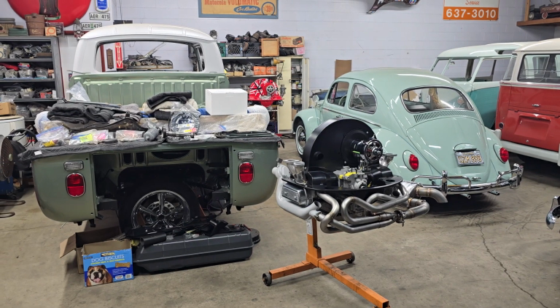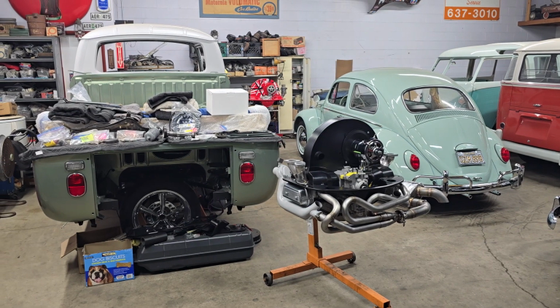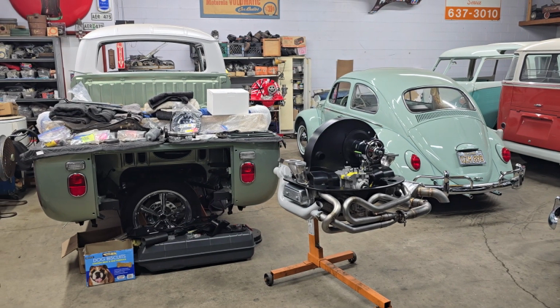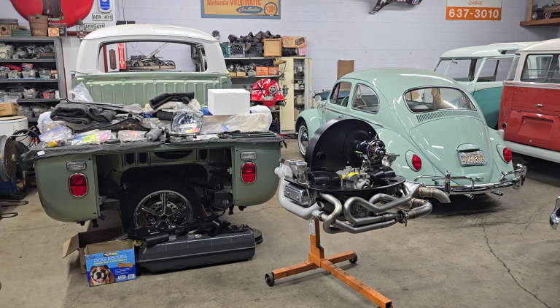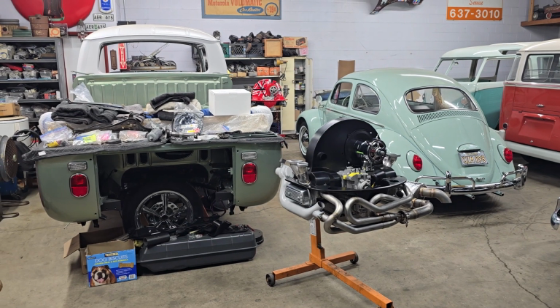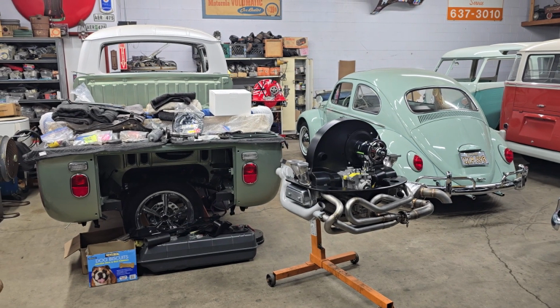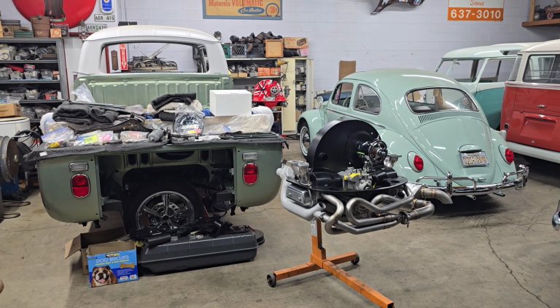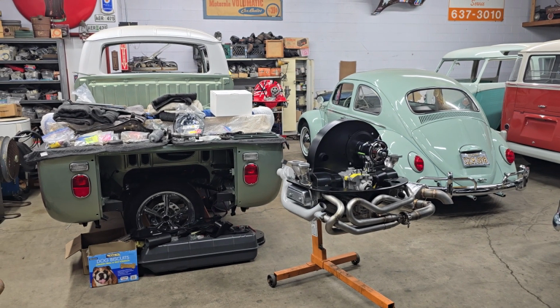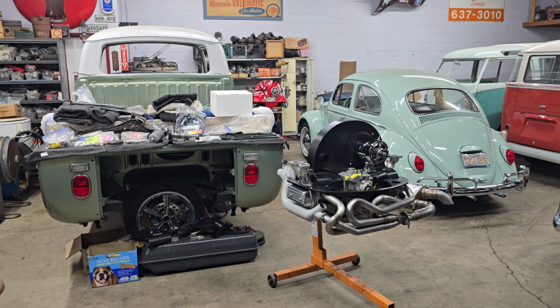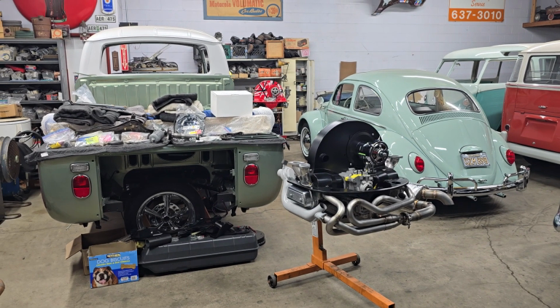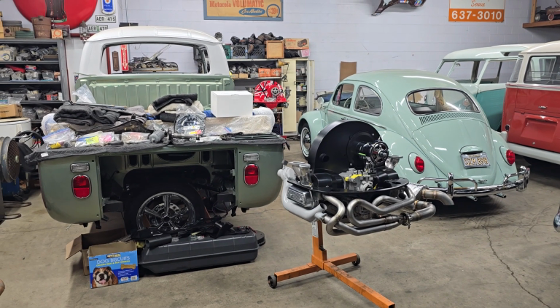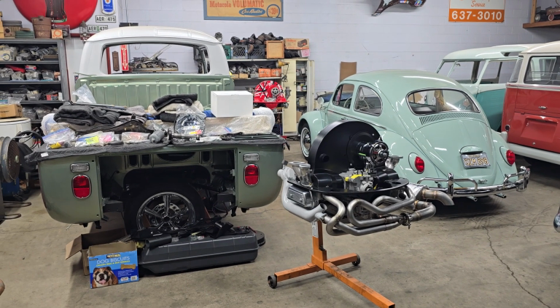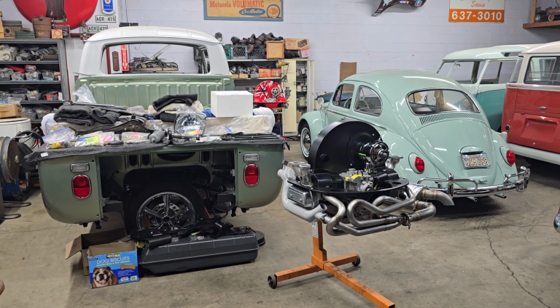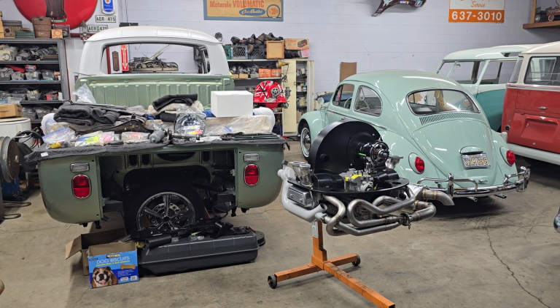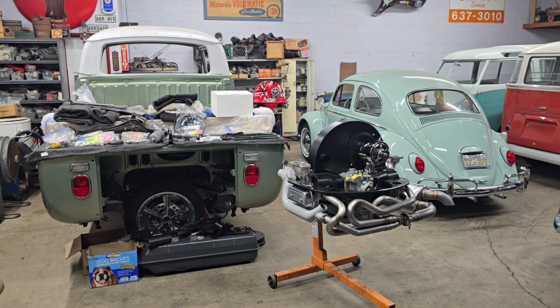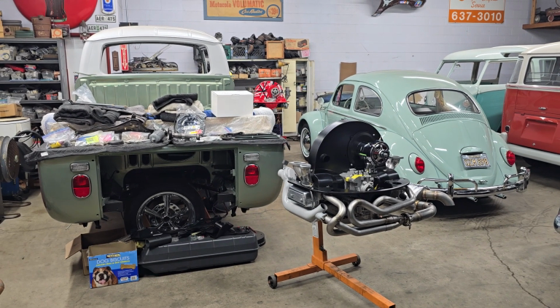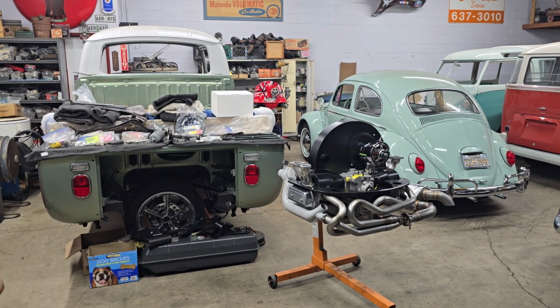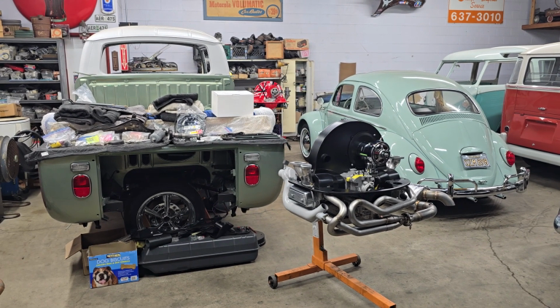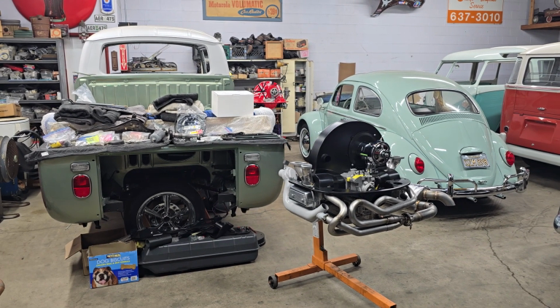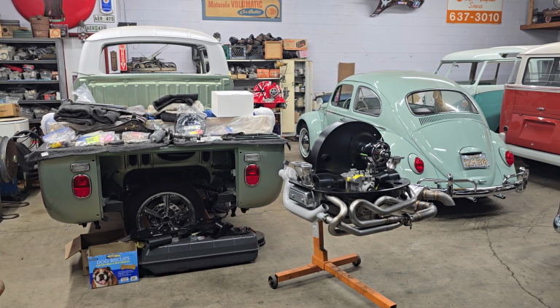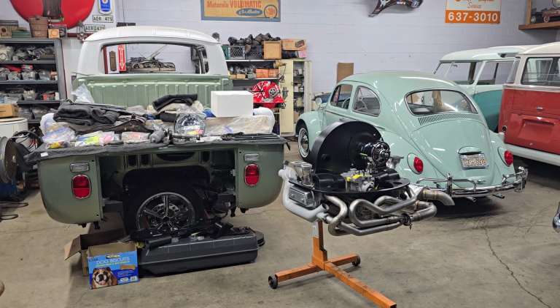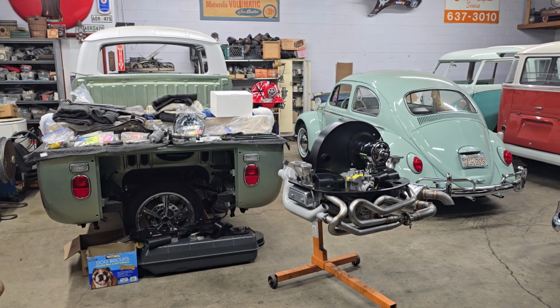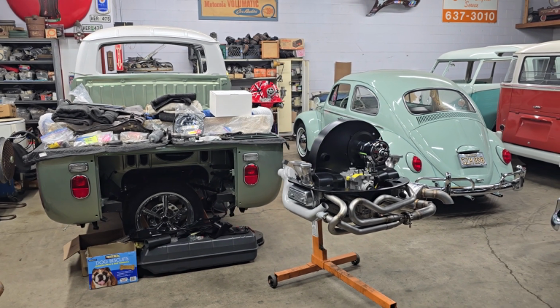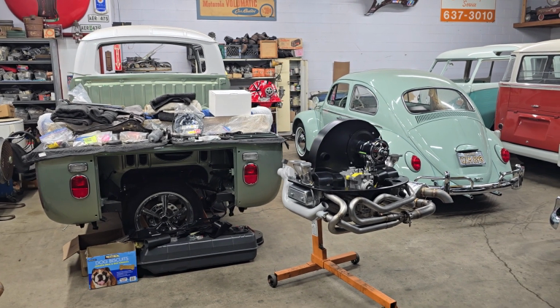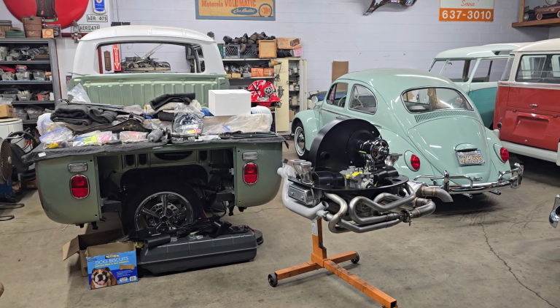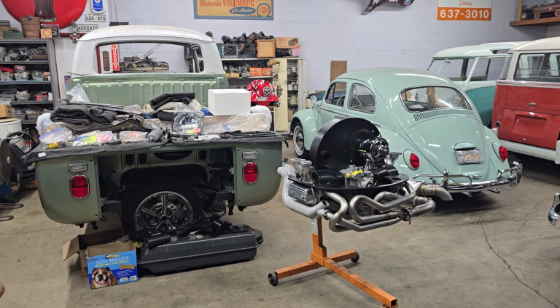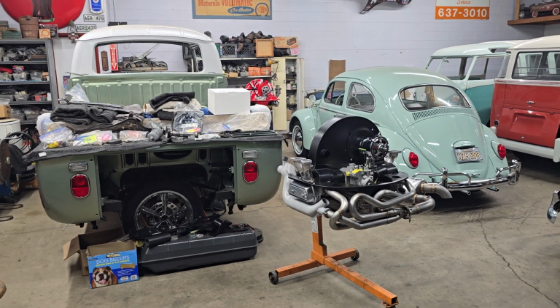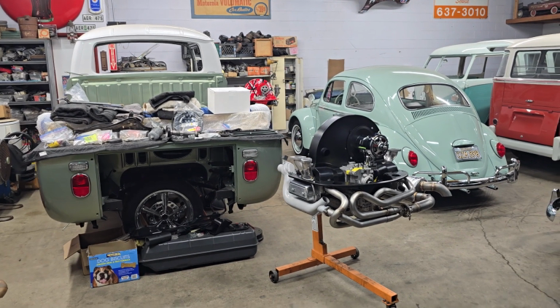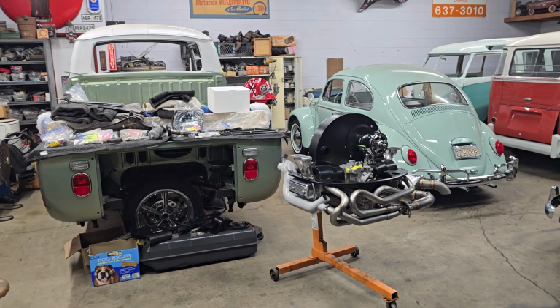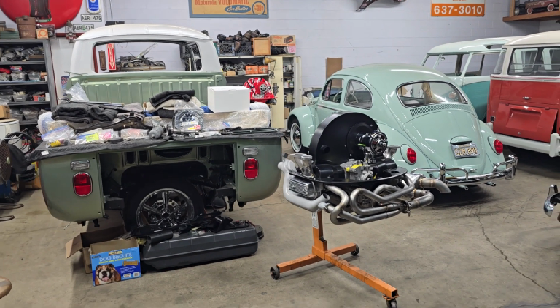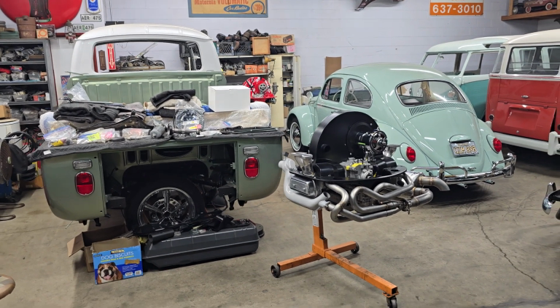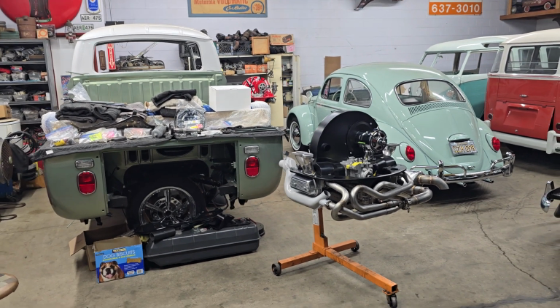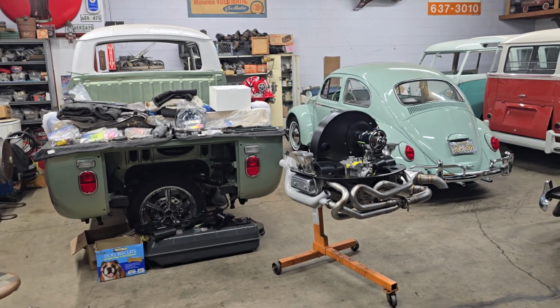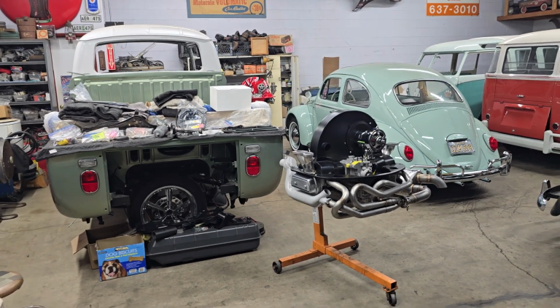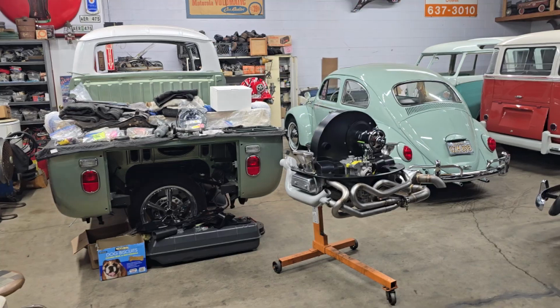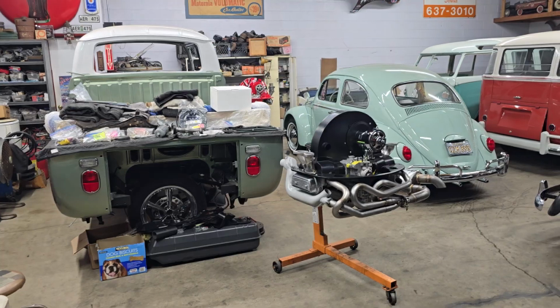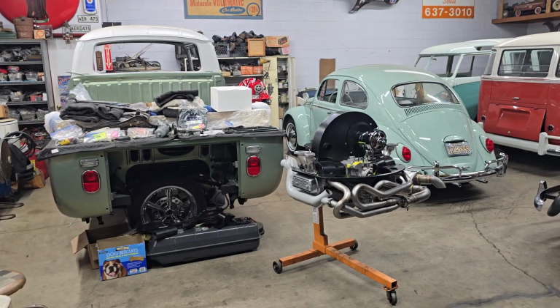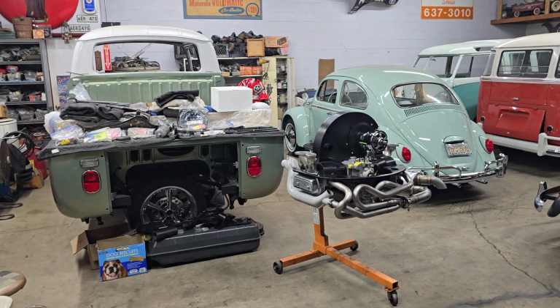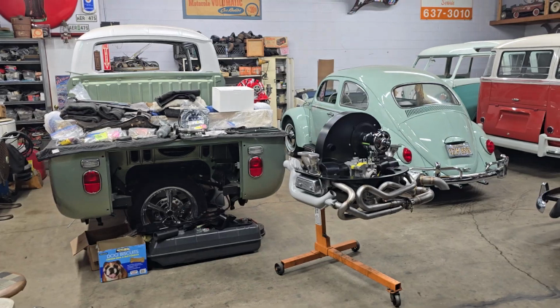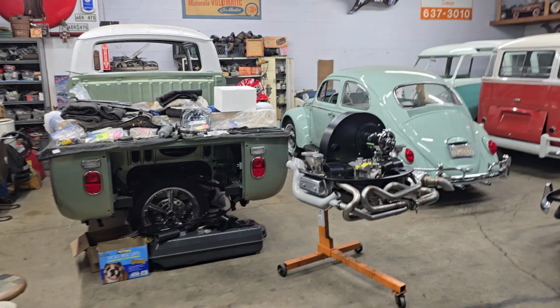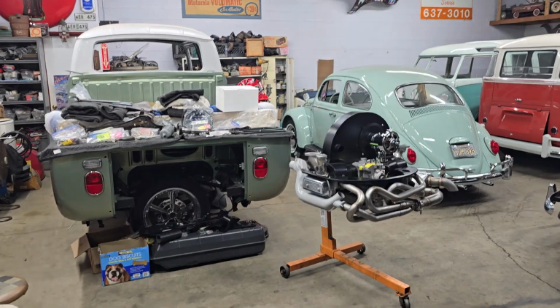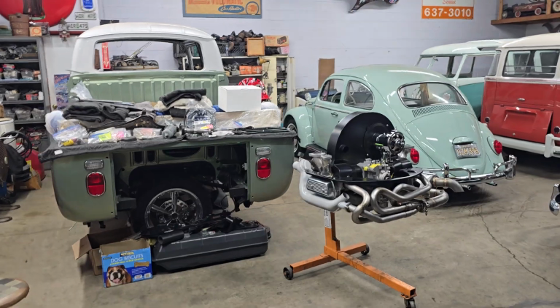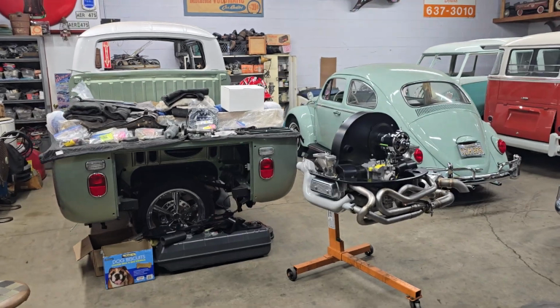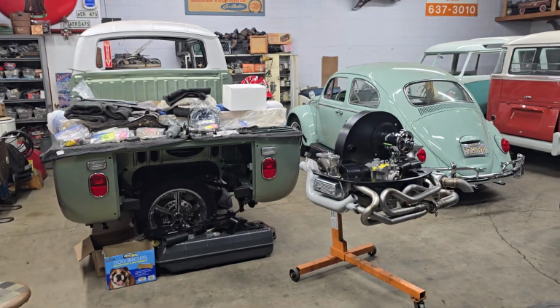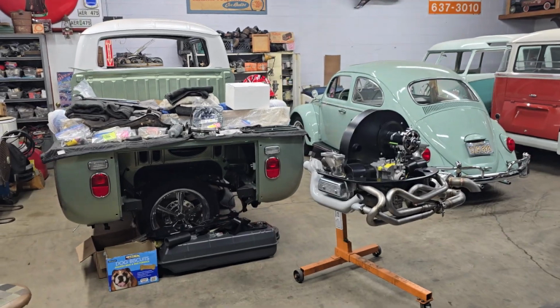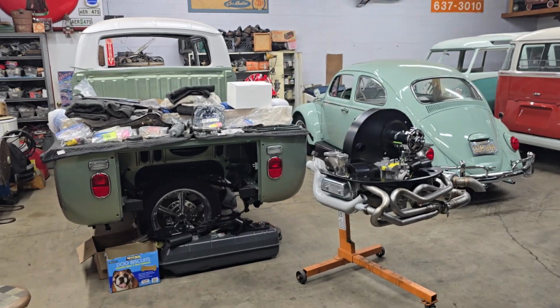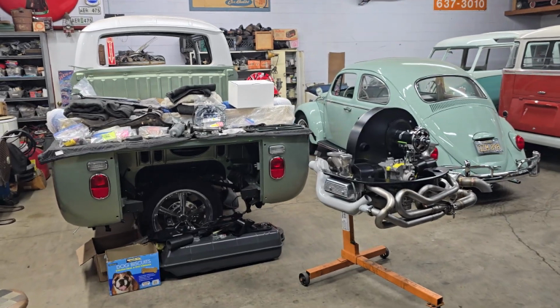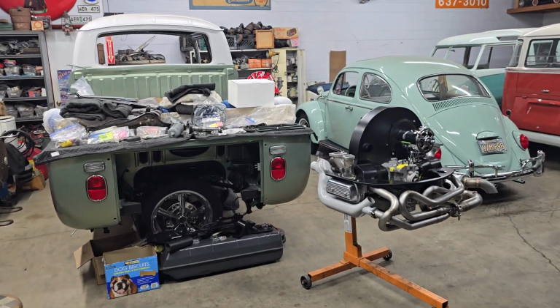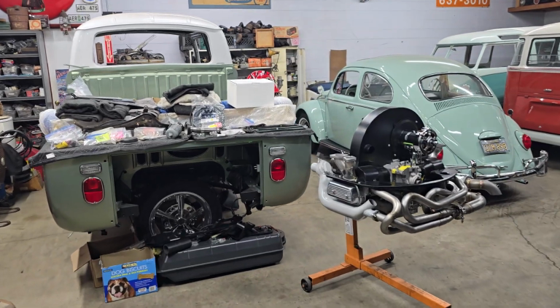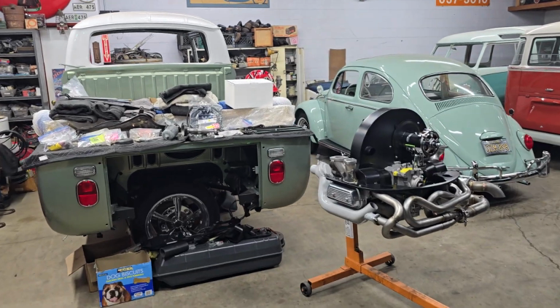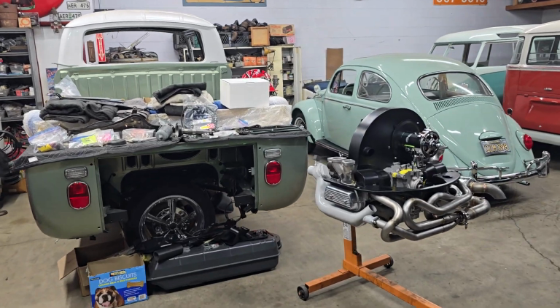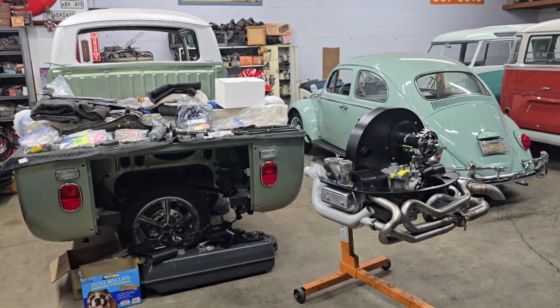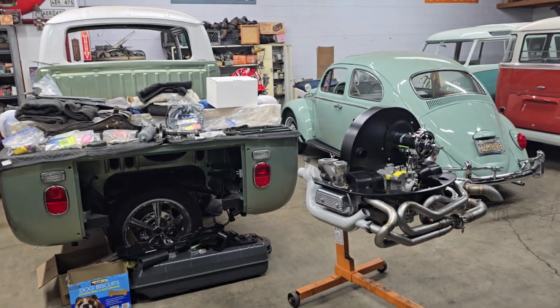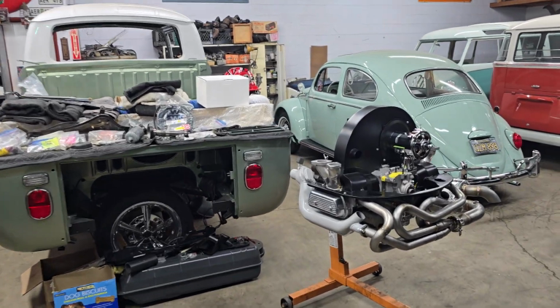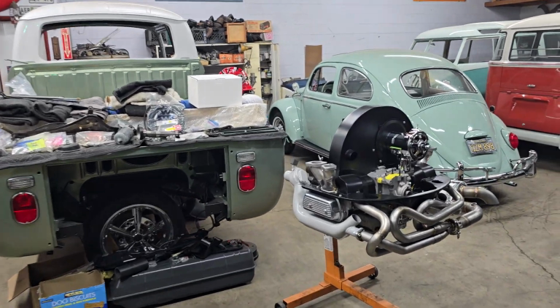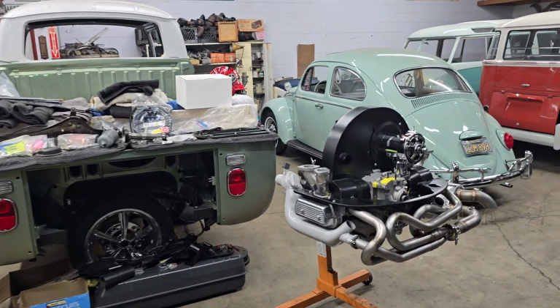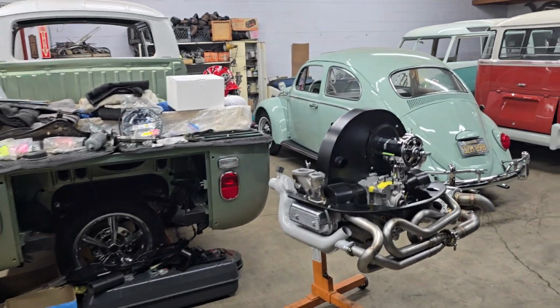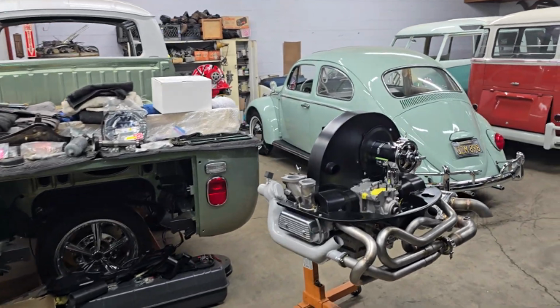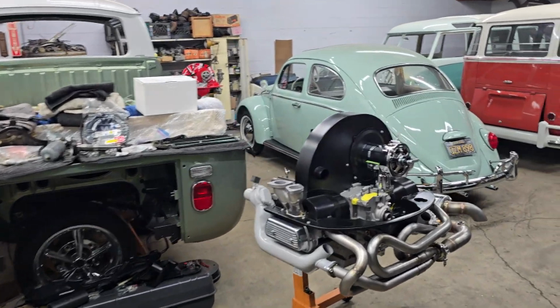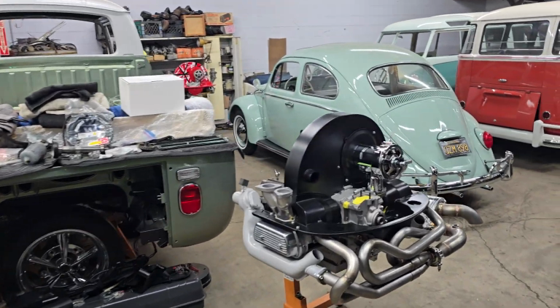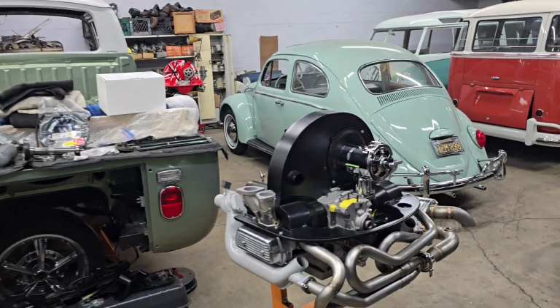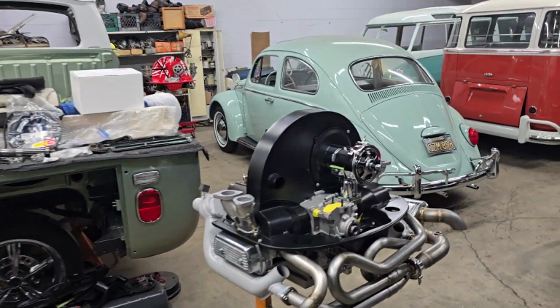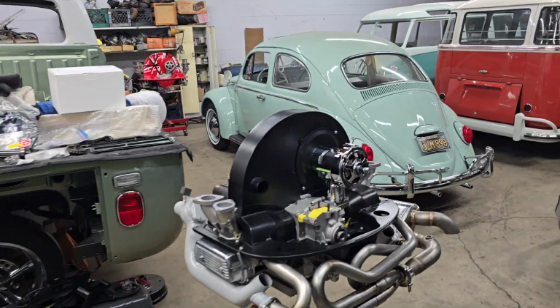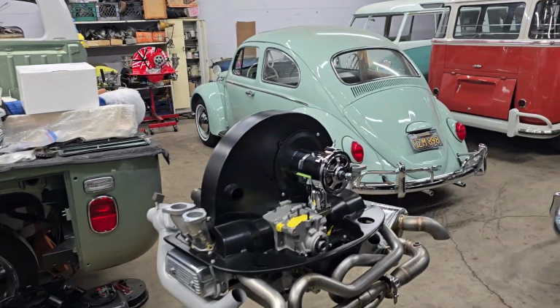Hey guys, Tom once again for another episode of Day in the Life of Vintage Classic Specialist. Let's see what happened around here today.